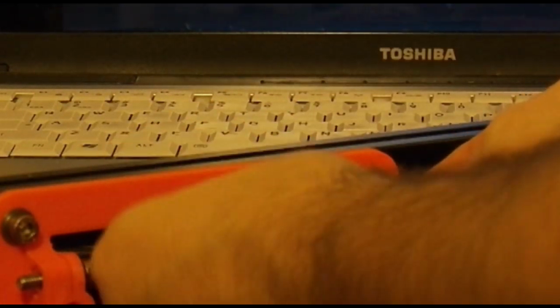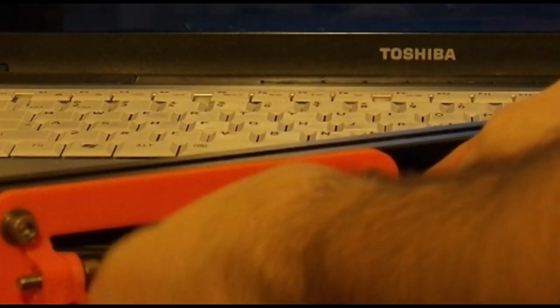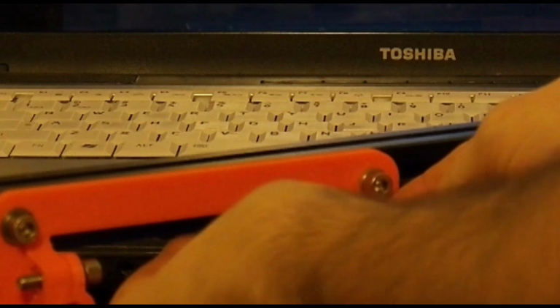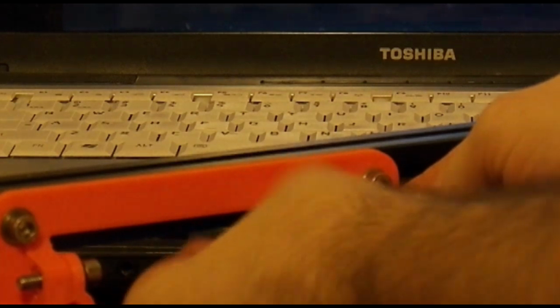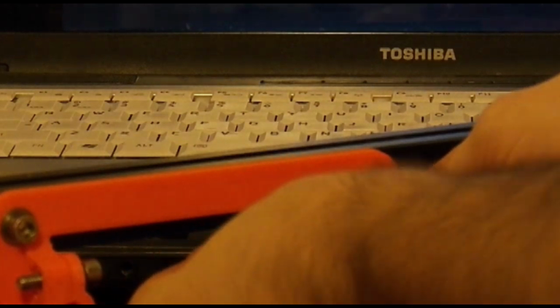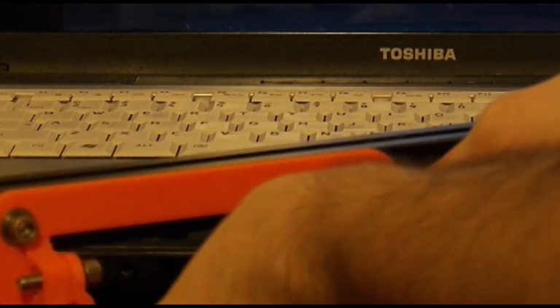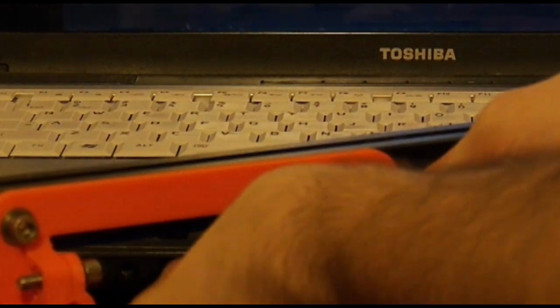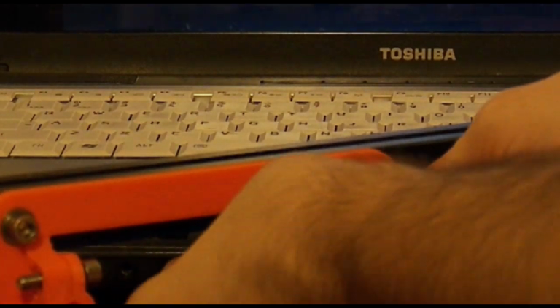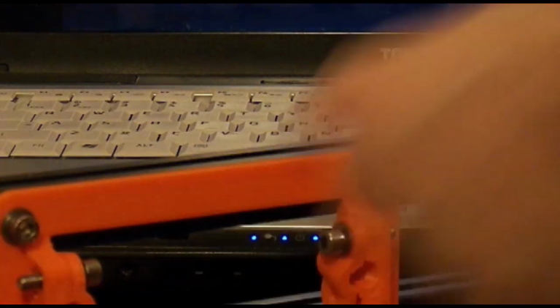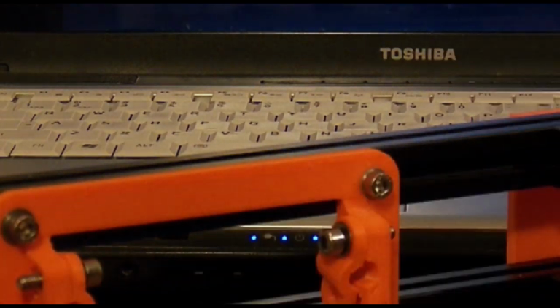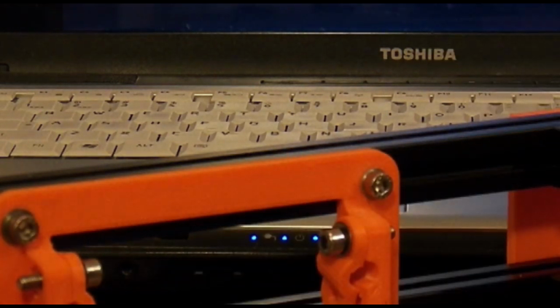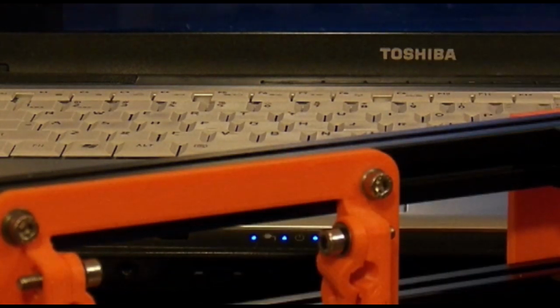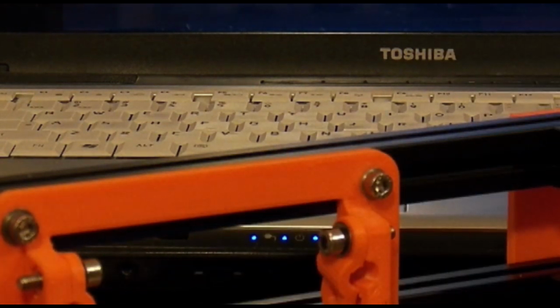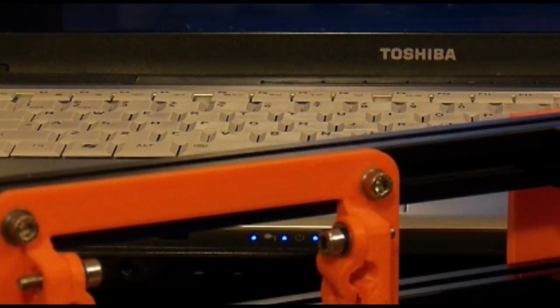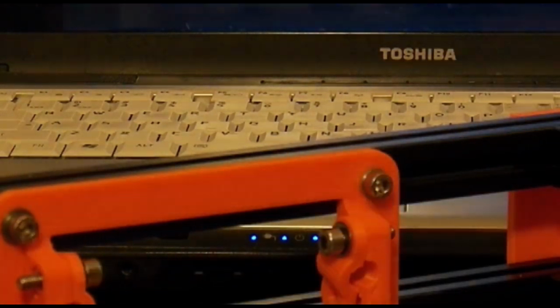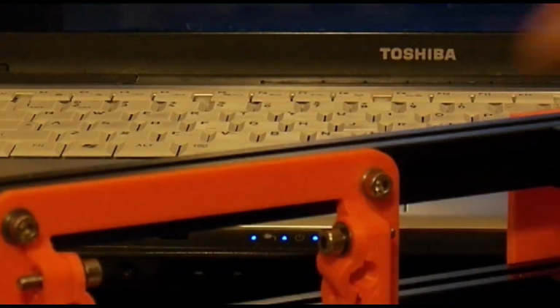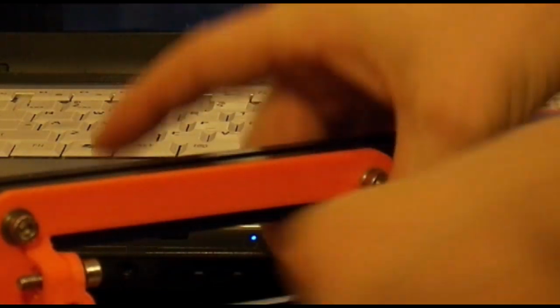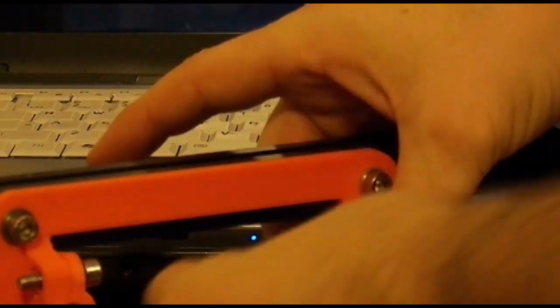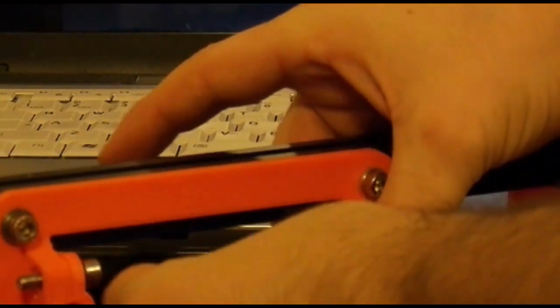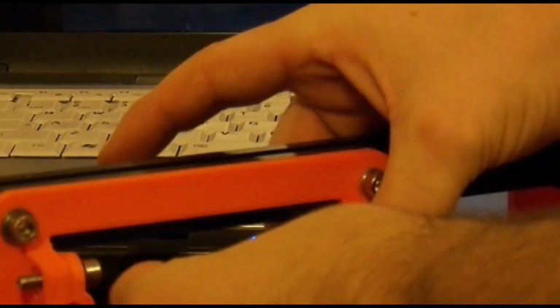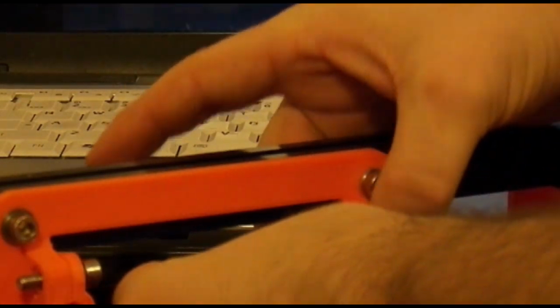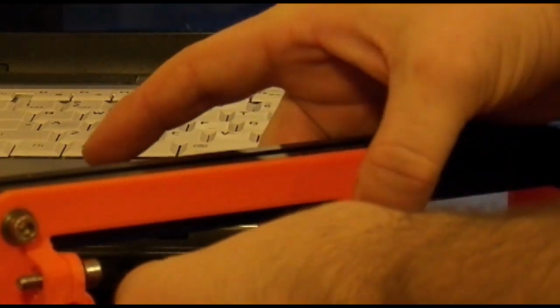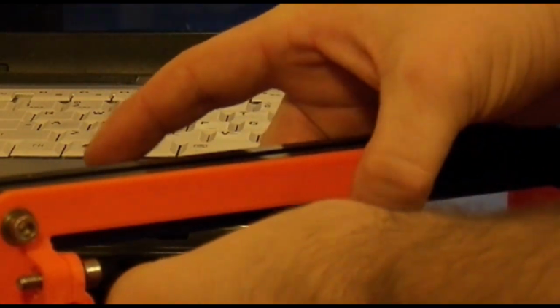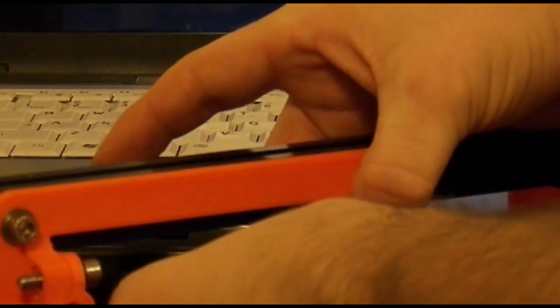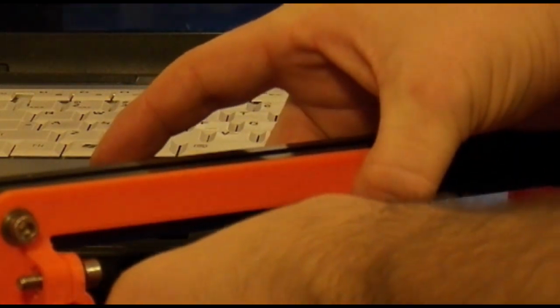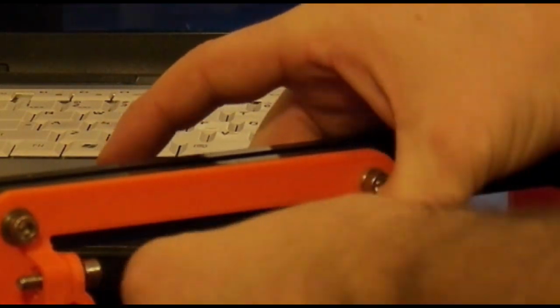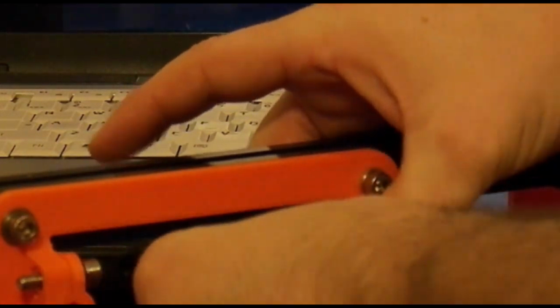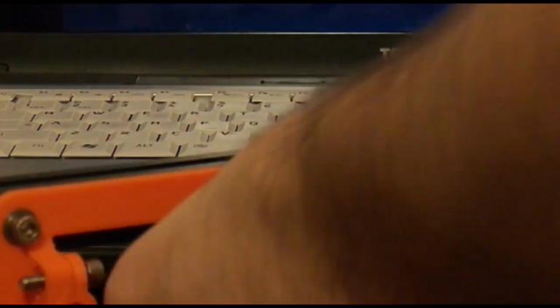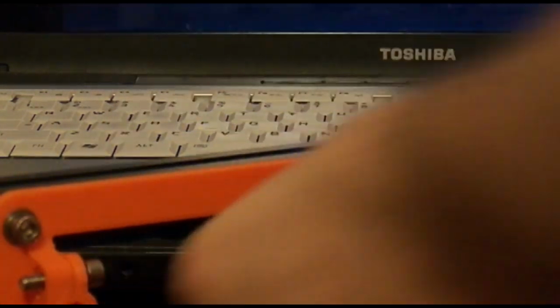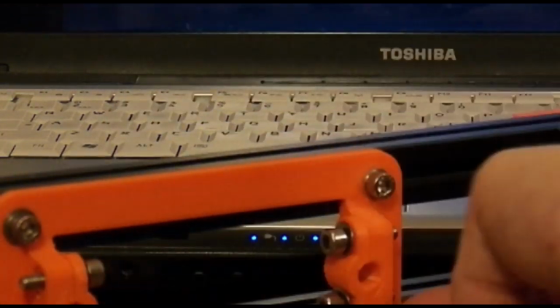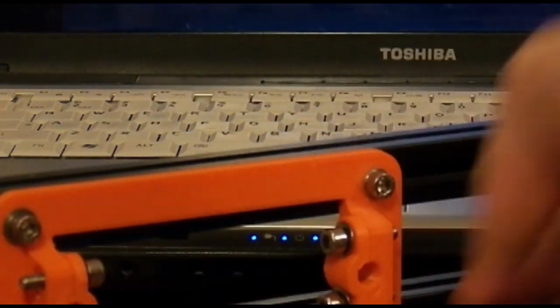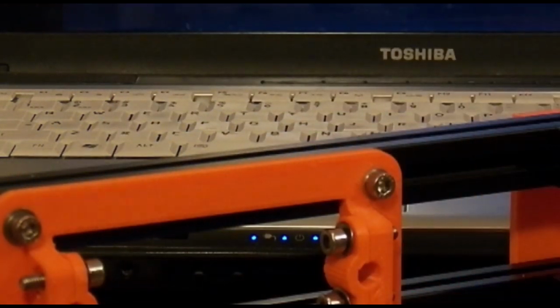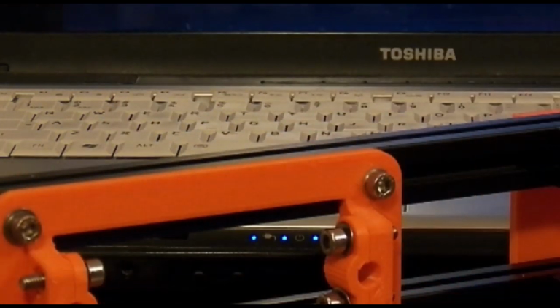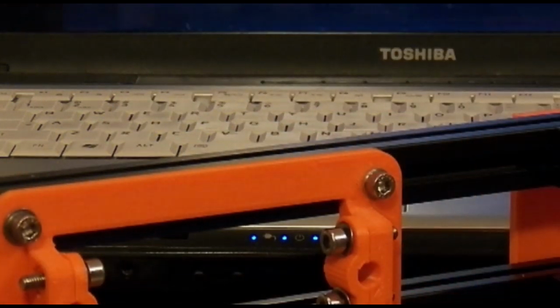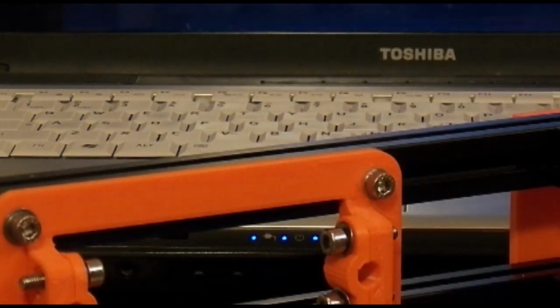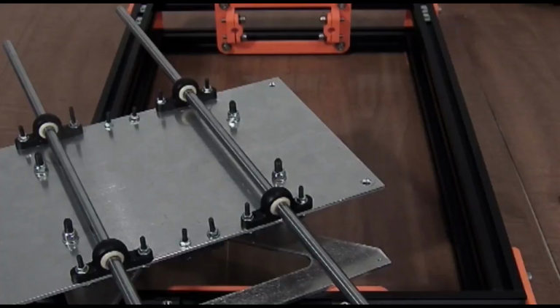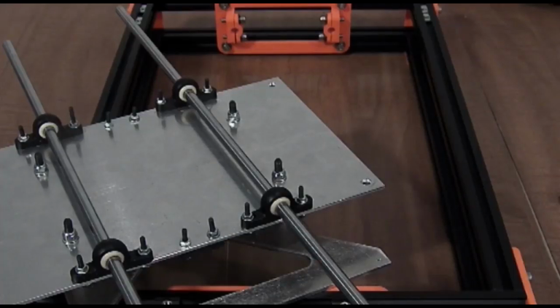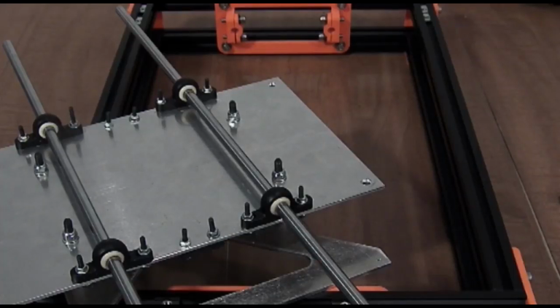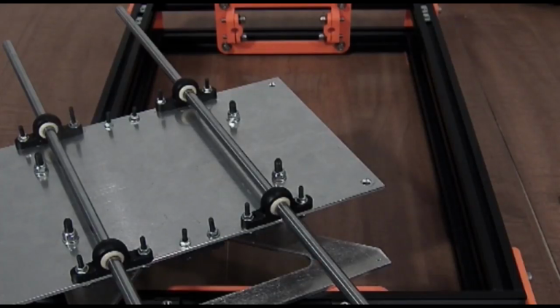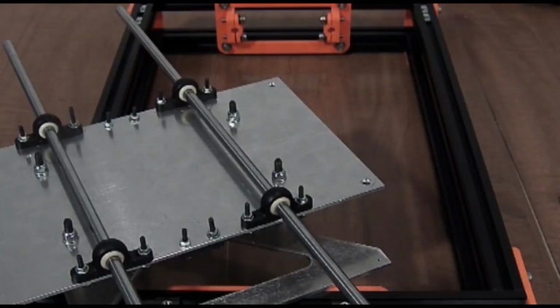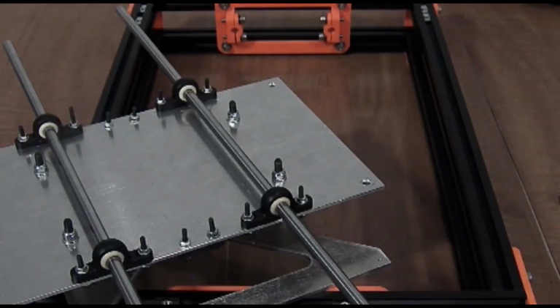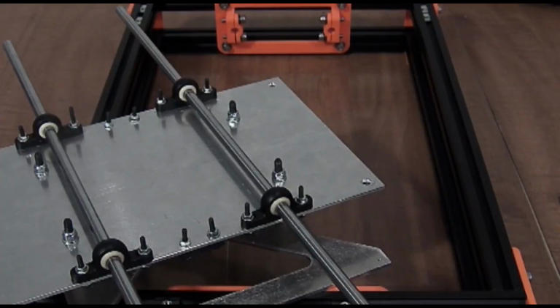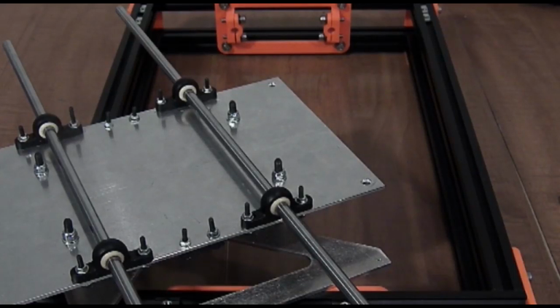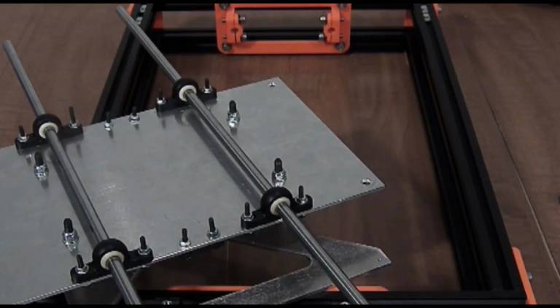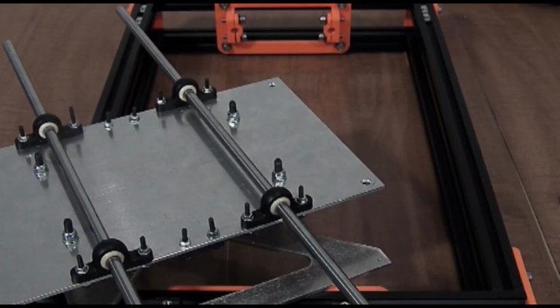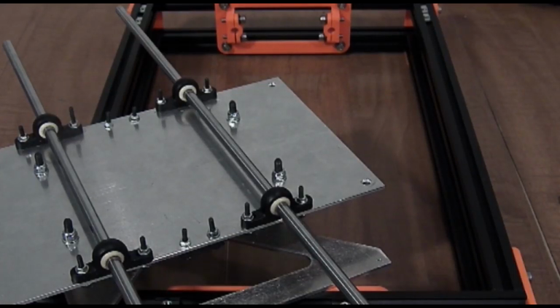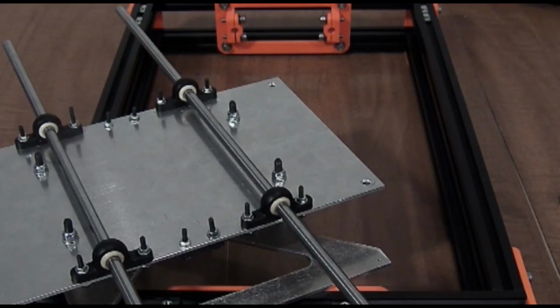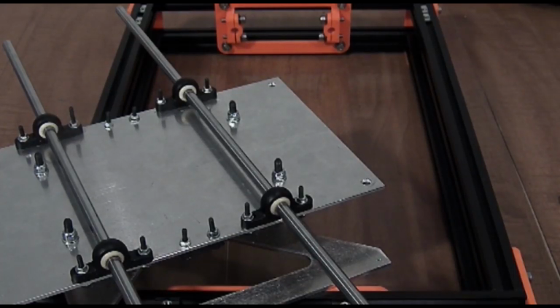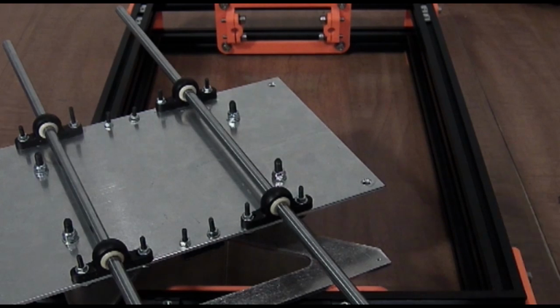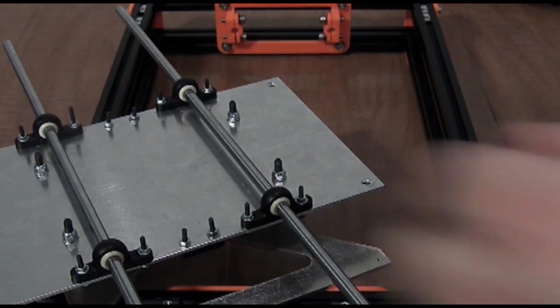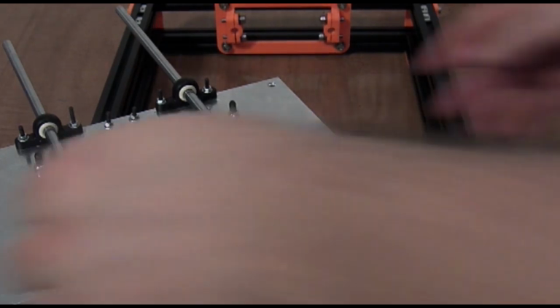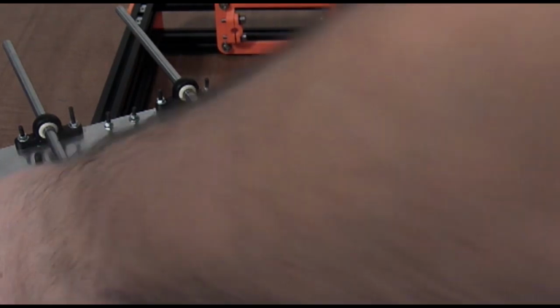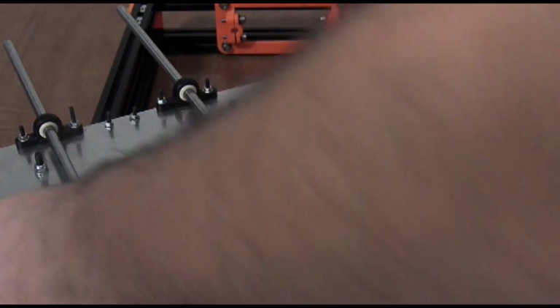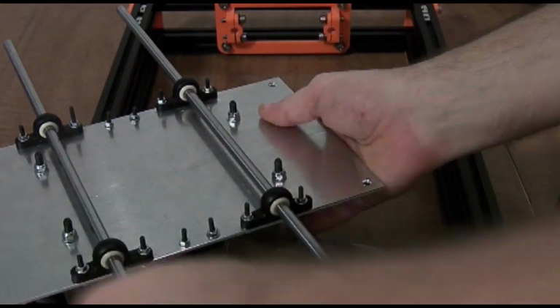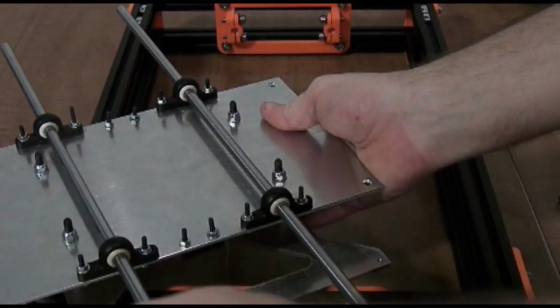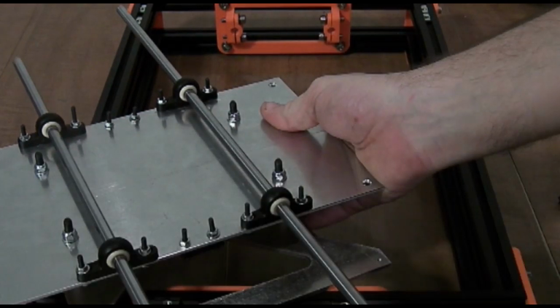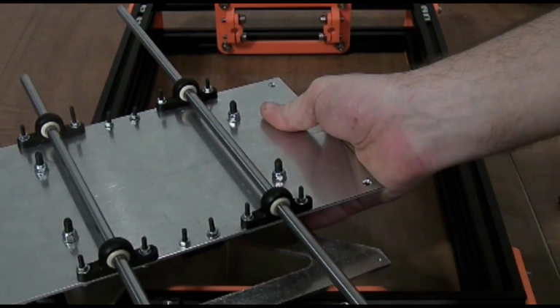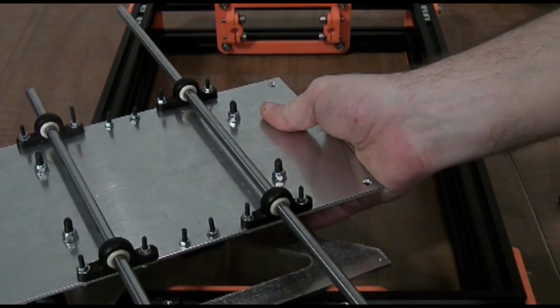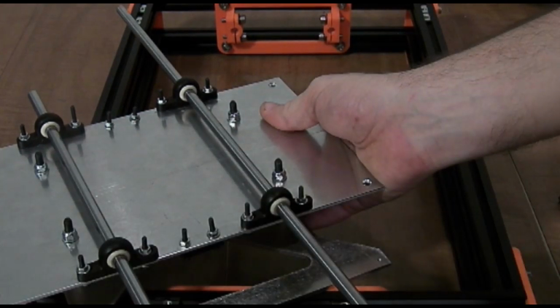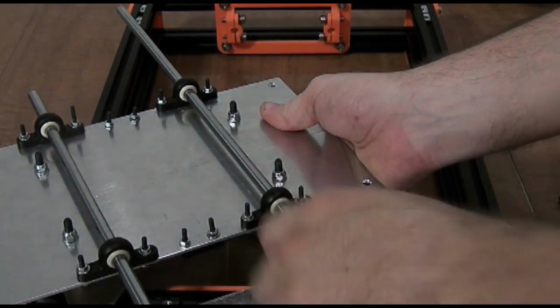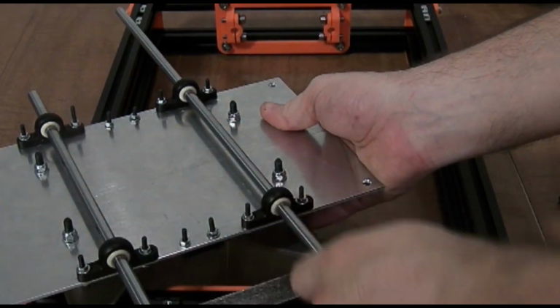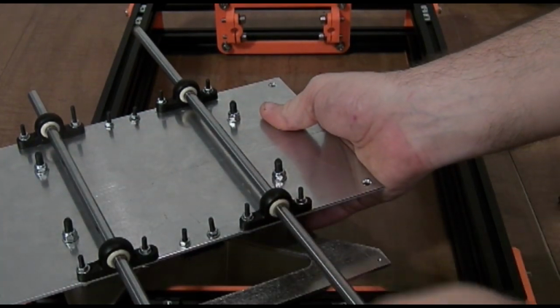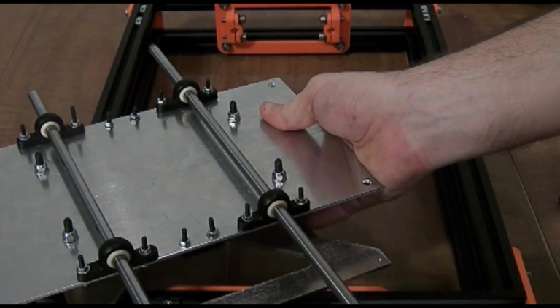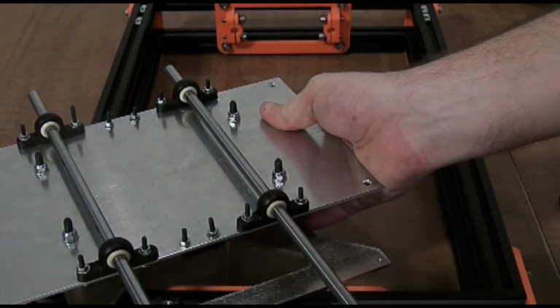Arcane Labs is currently designing a y-axis system, but as of this video's release it is still in the stages of being tested for reliability and longevity.